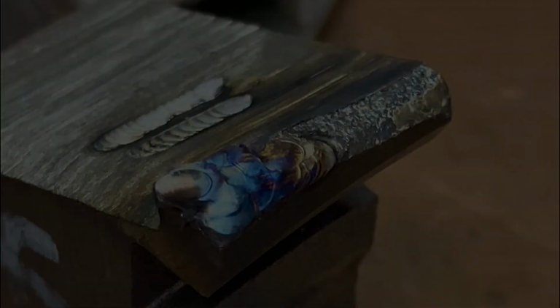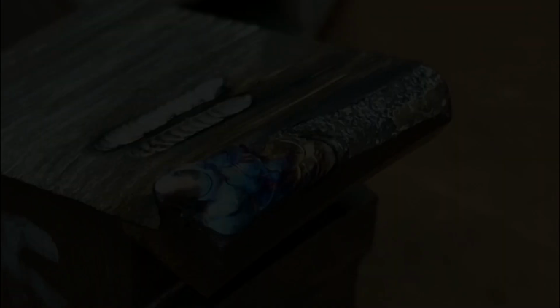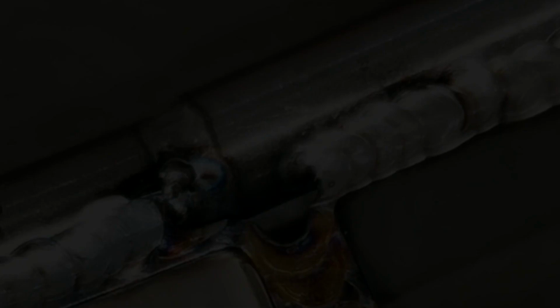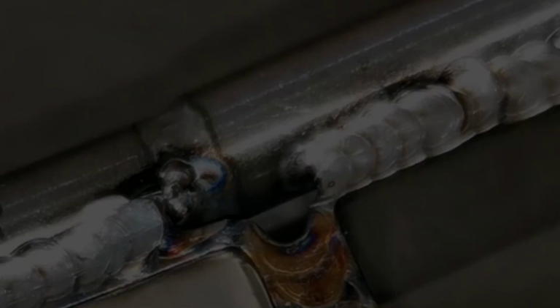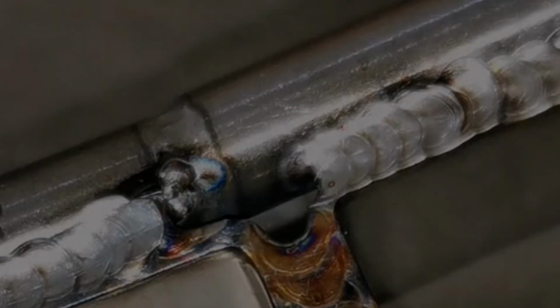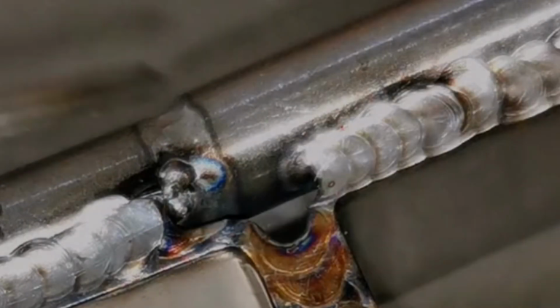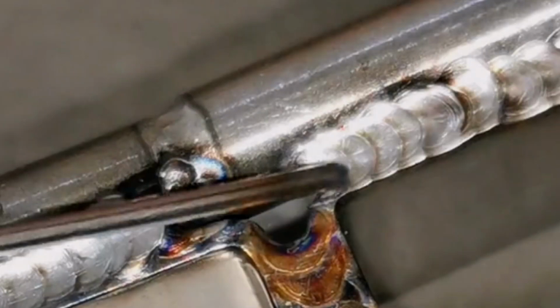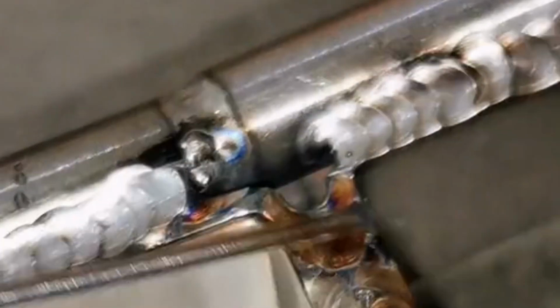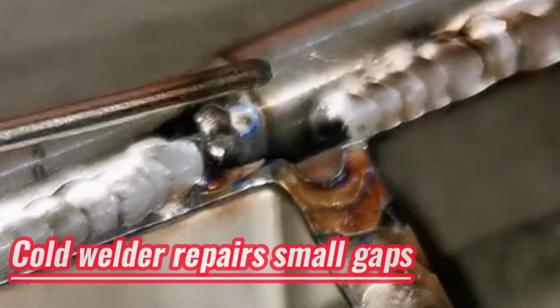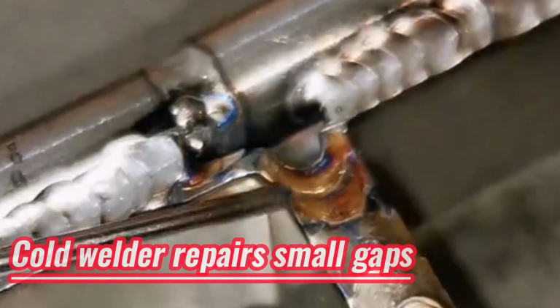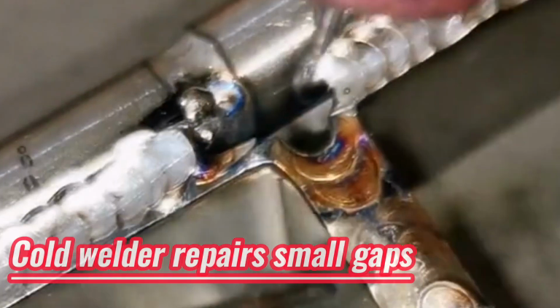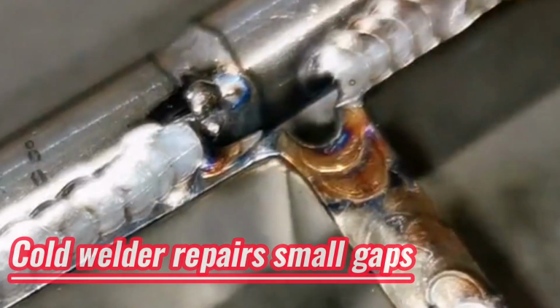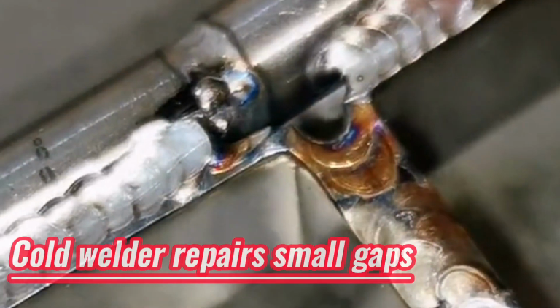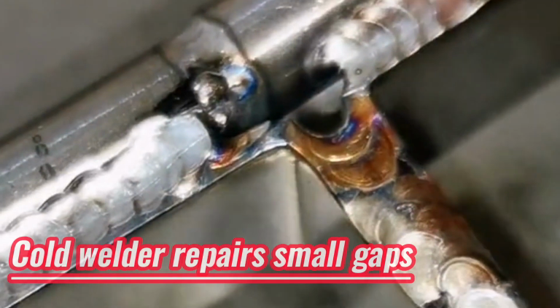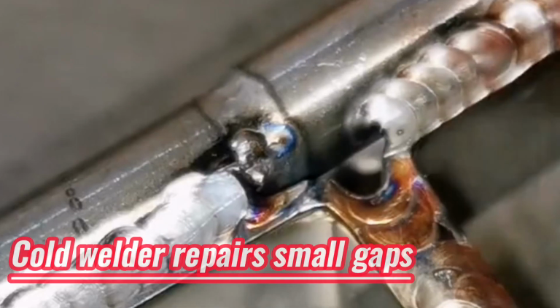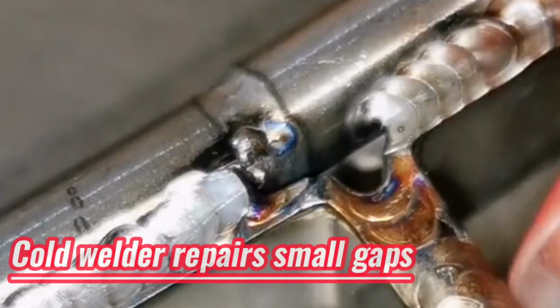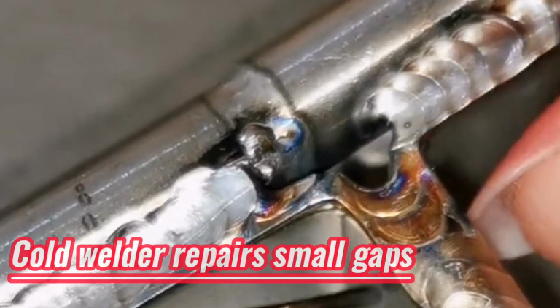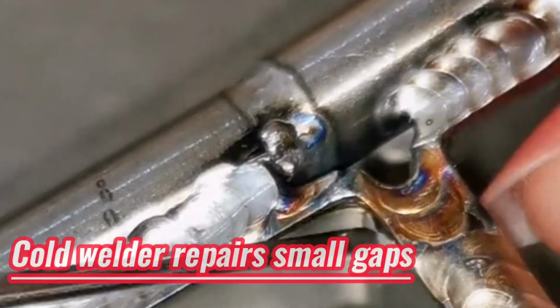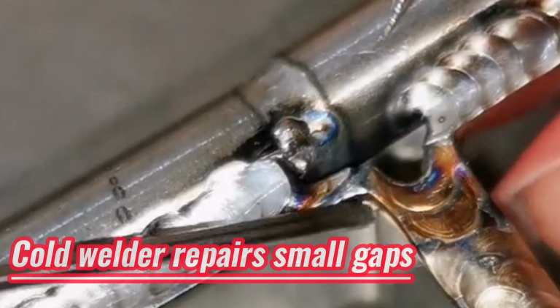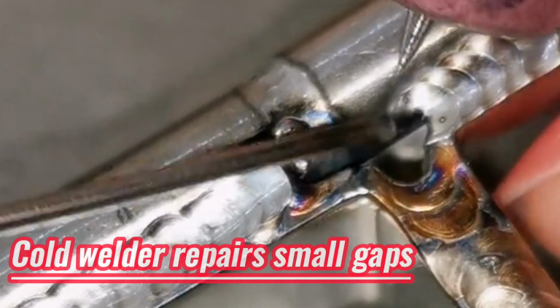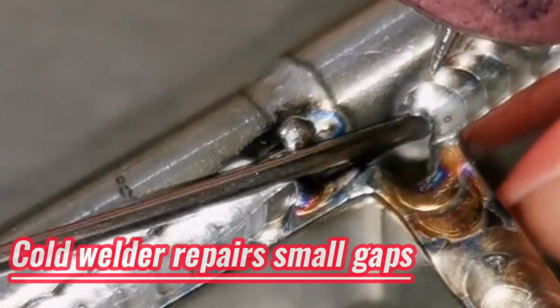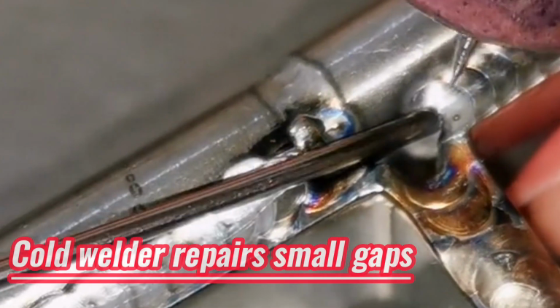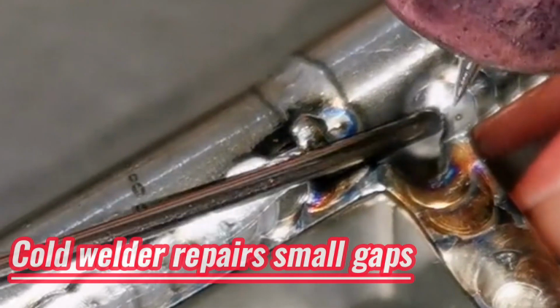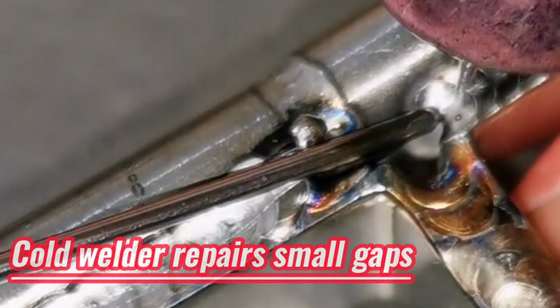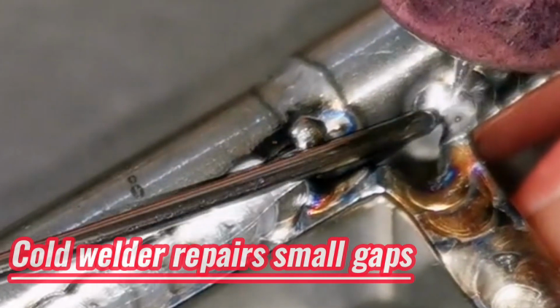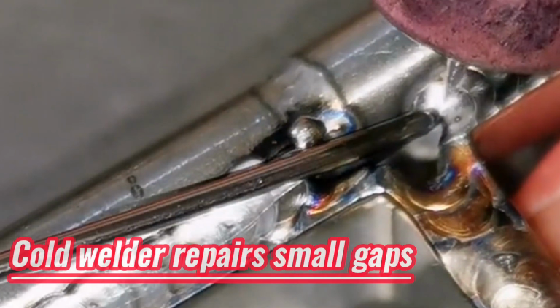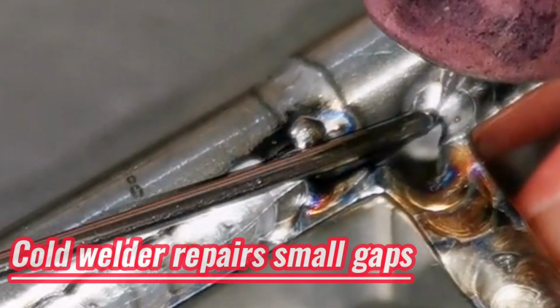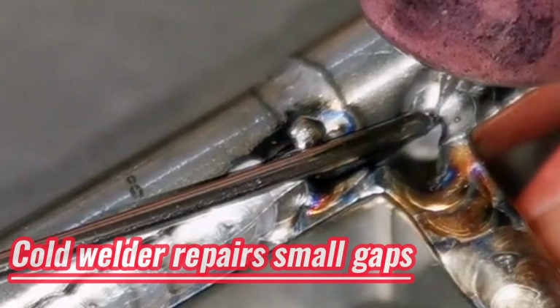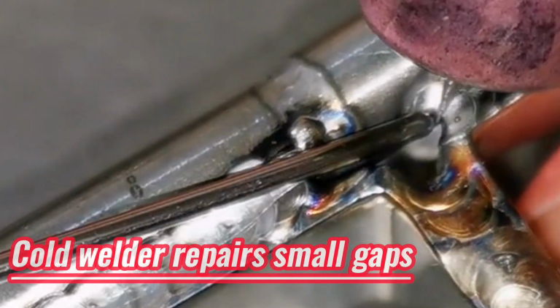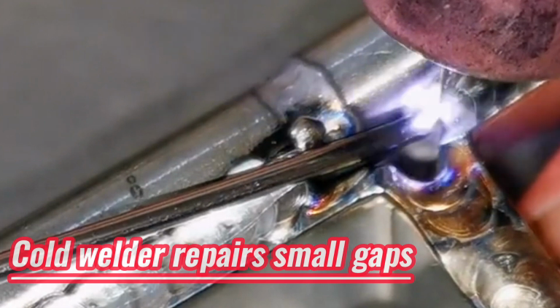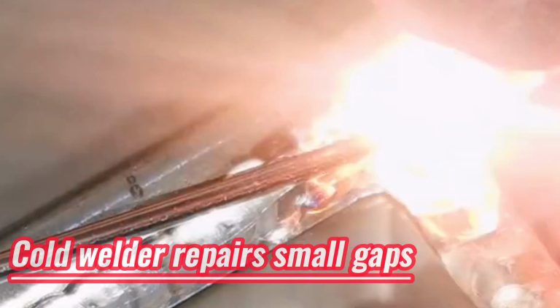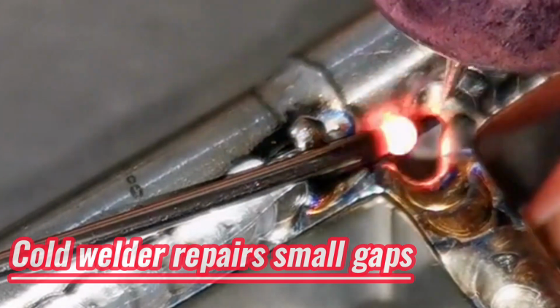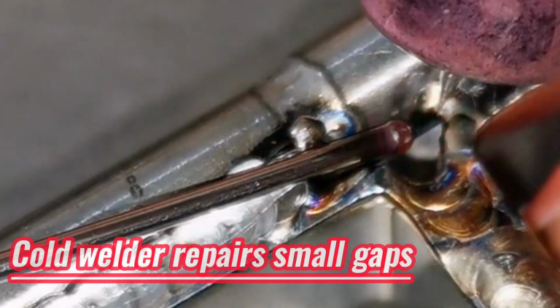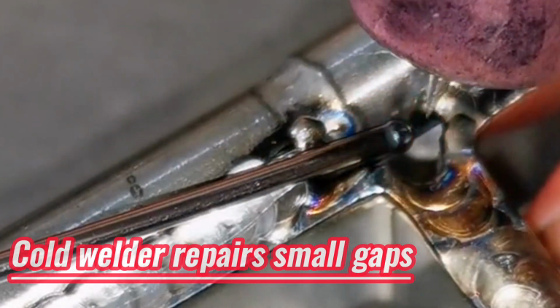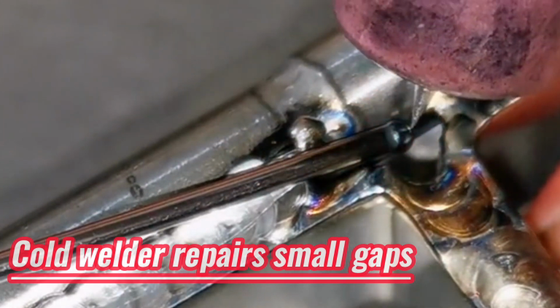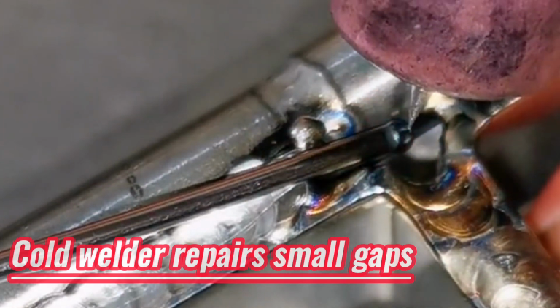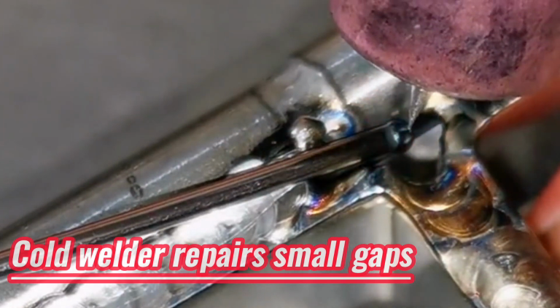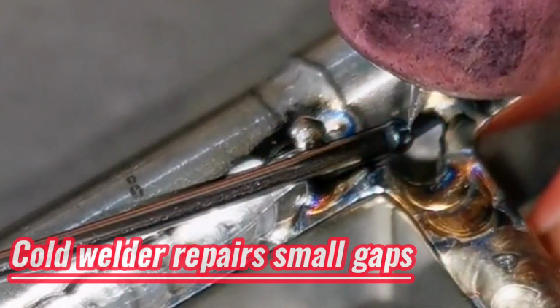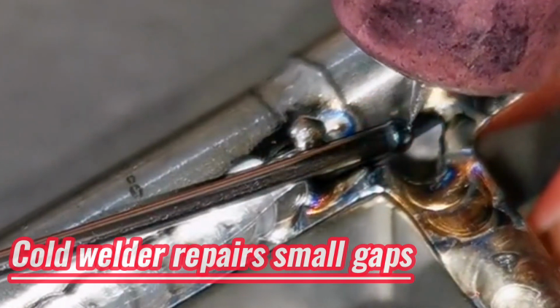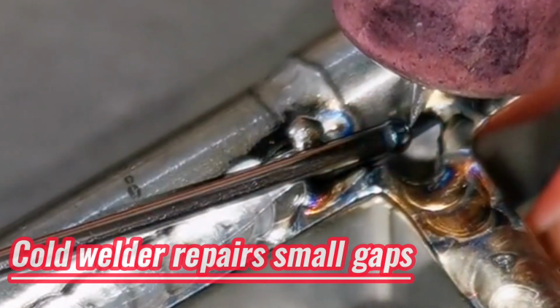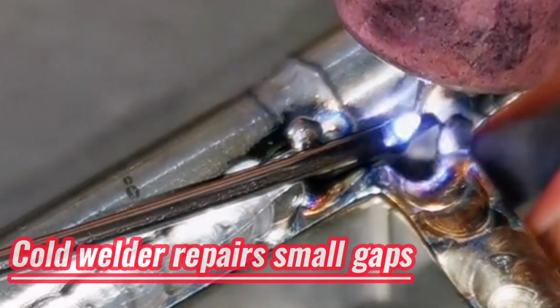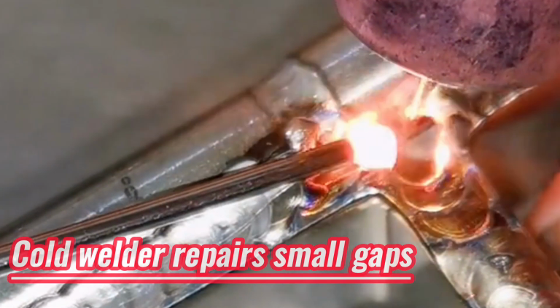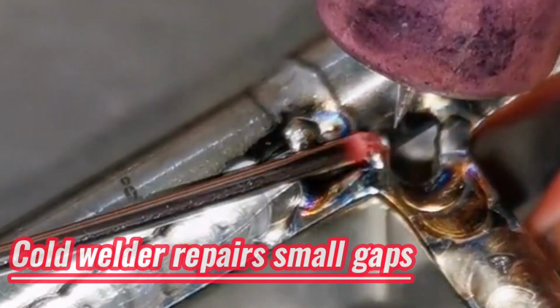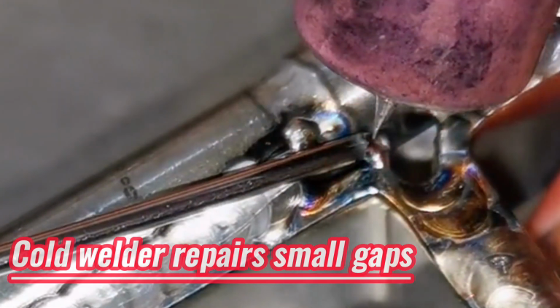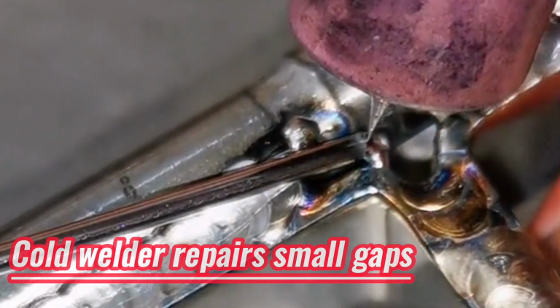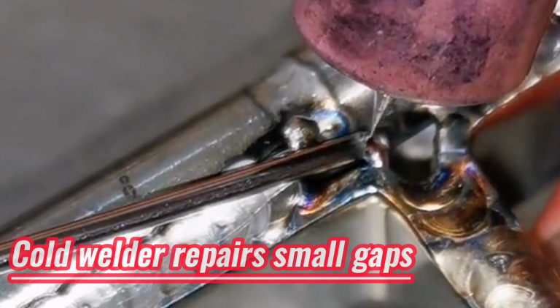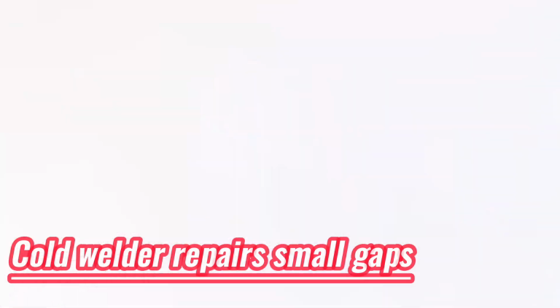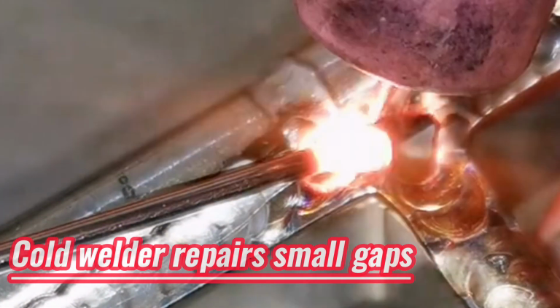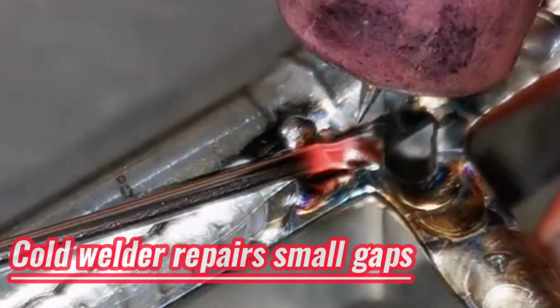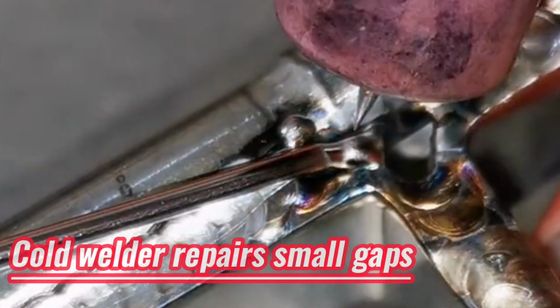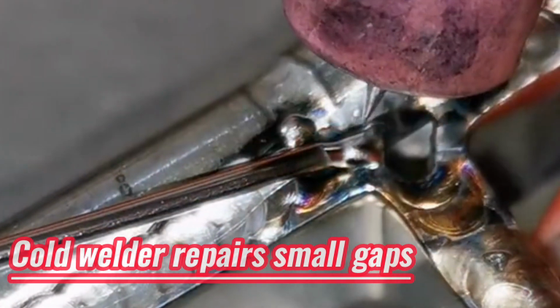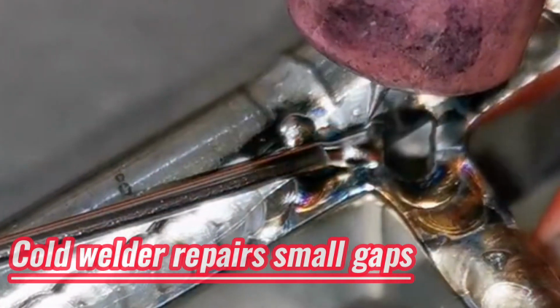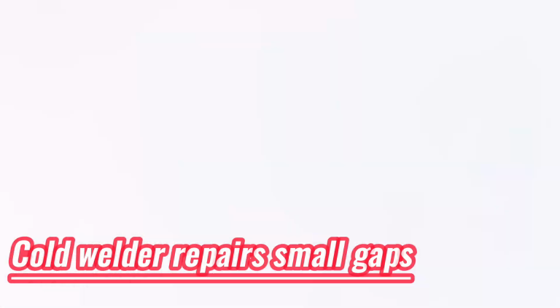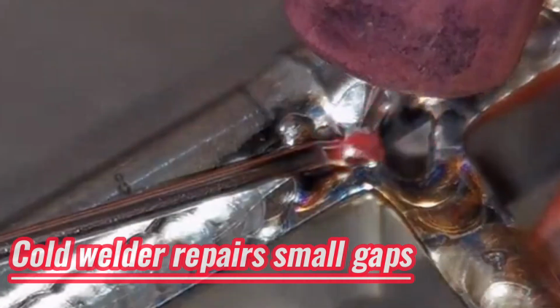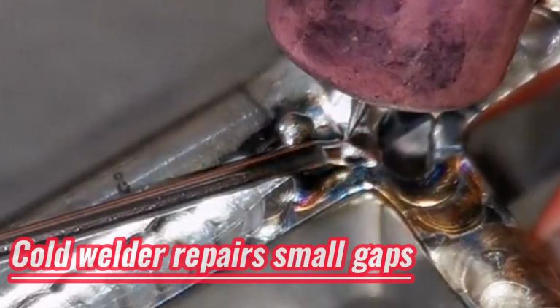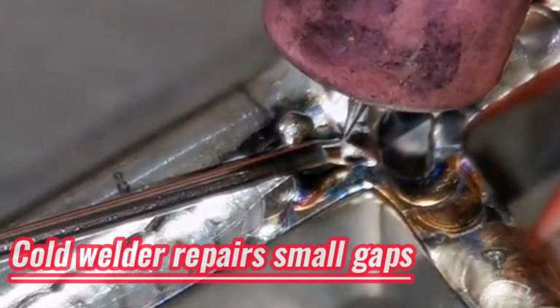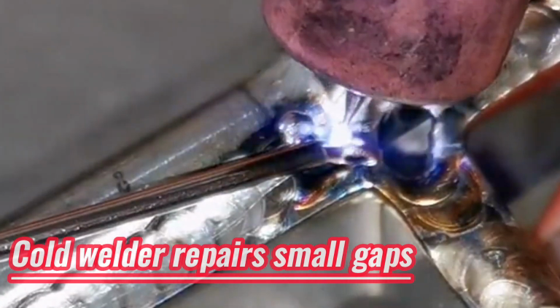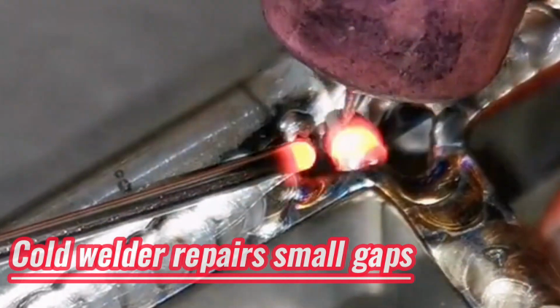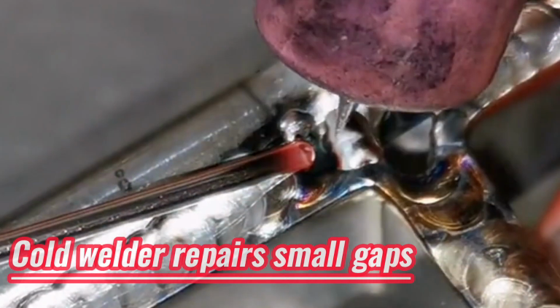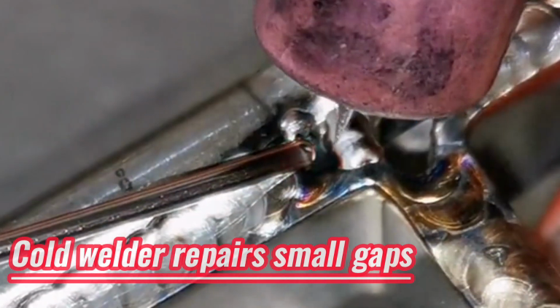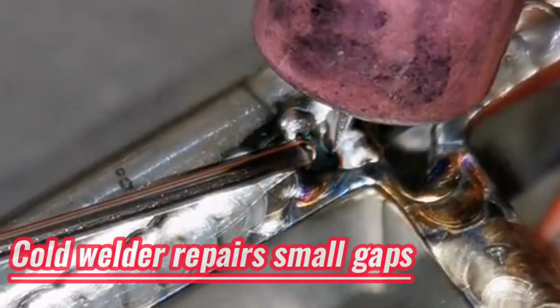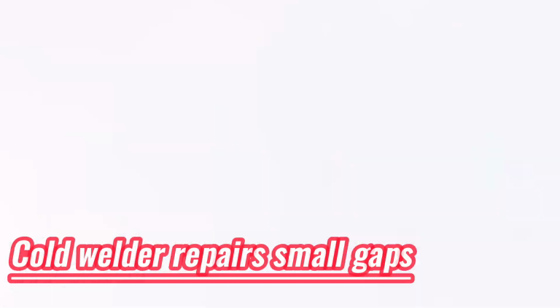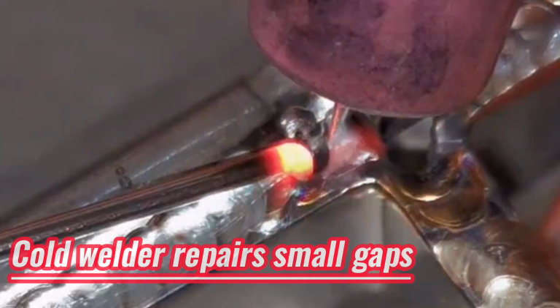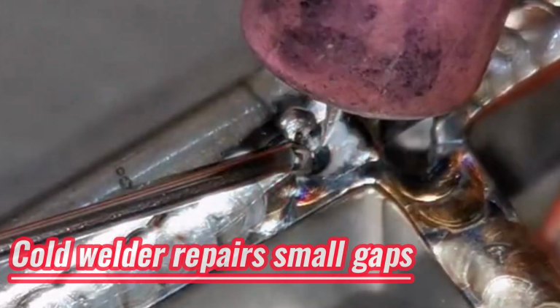Next, let's take a look at the wonderful moment of the cold welding machine welding a precision workpiece.